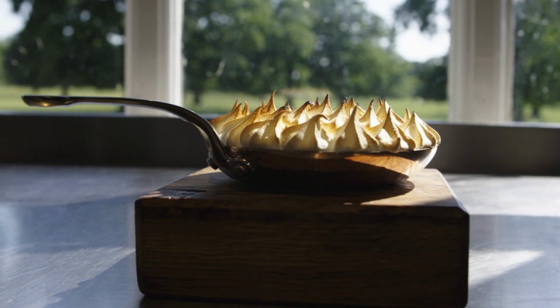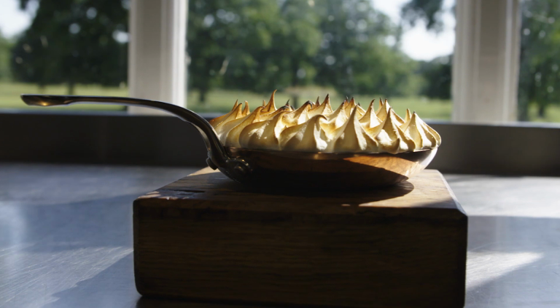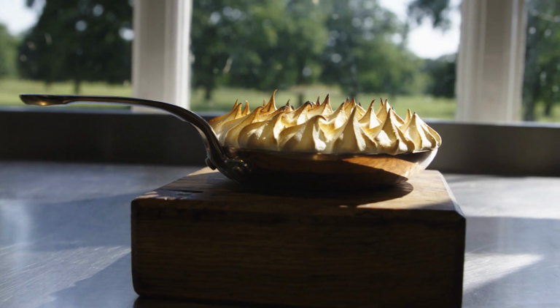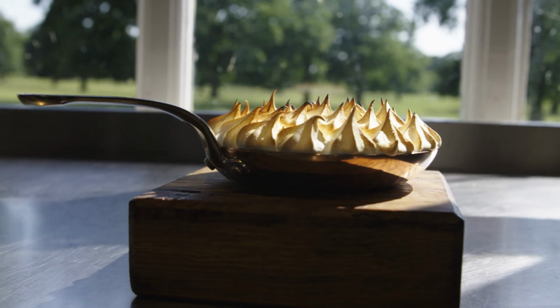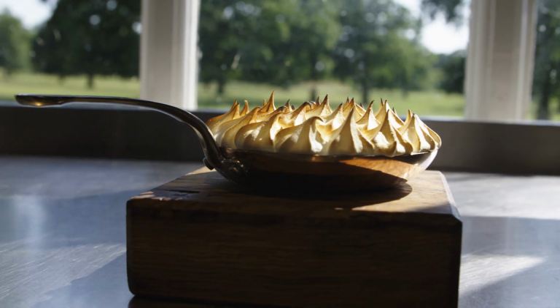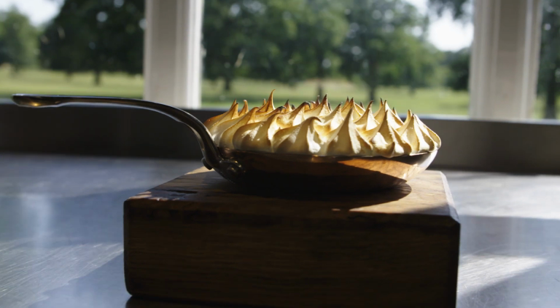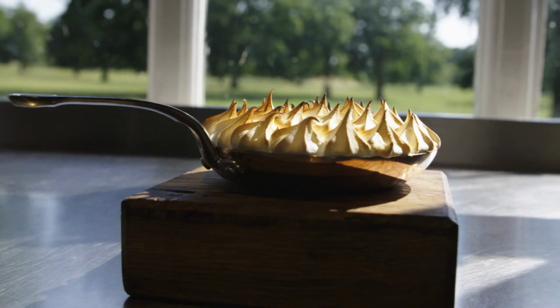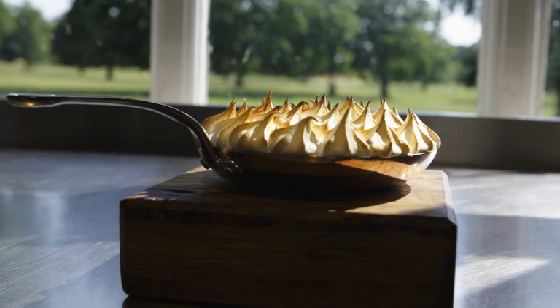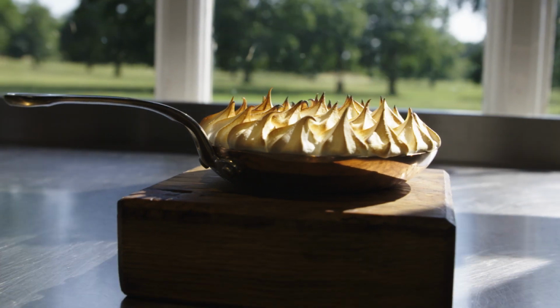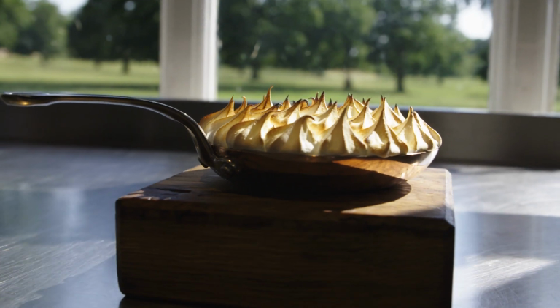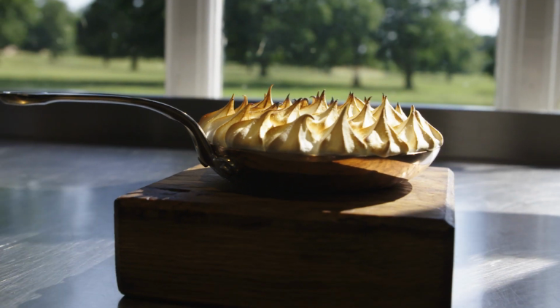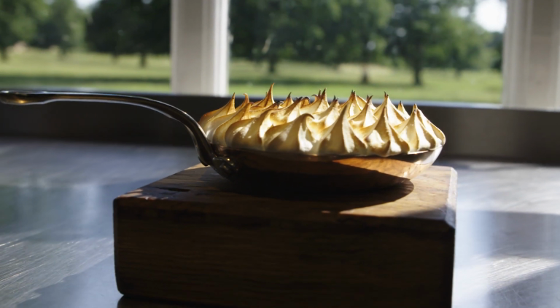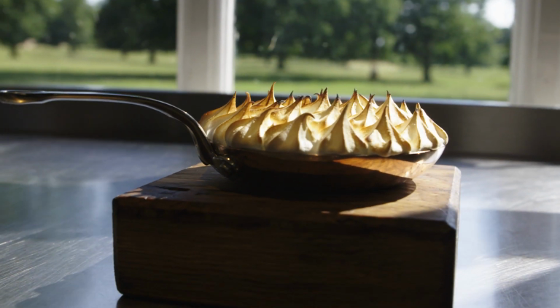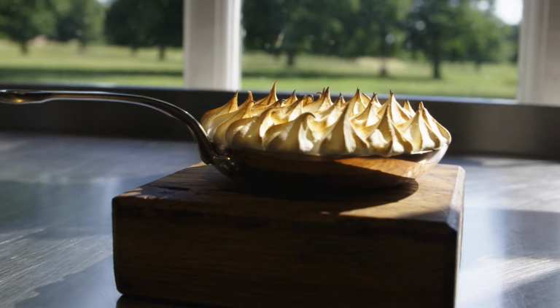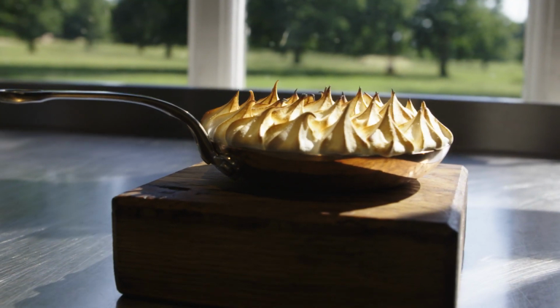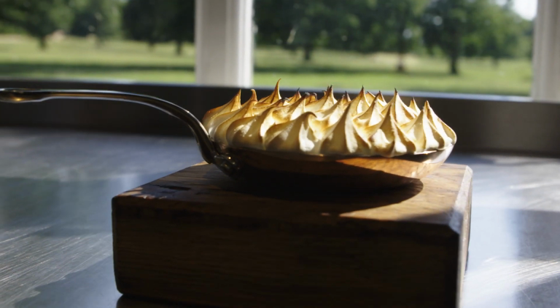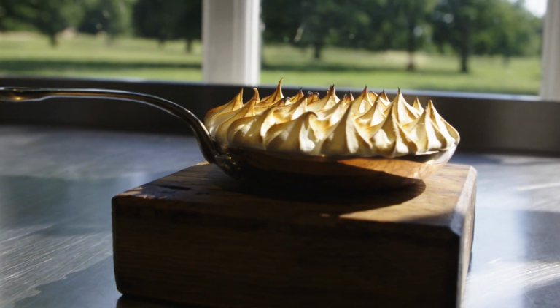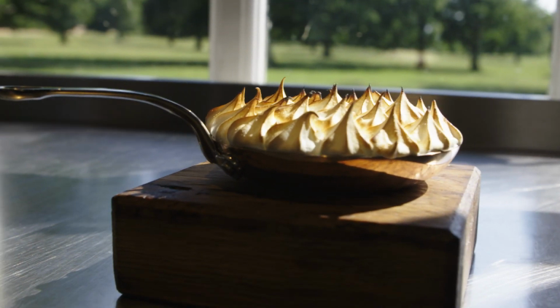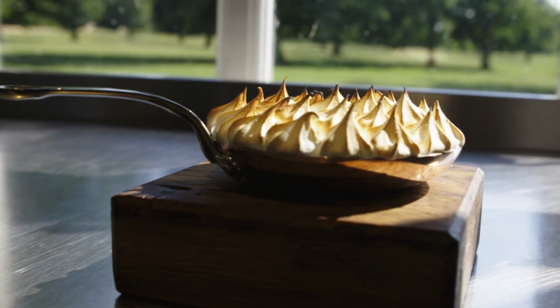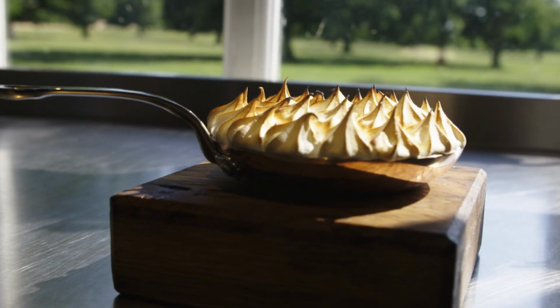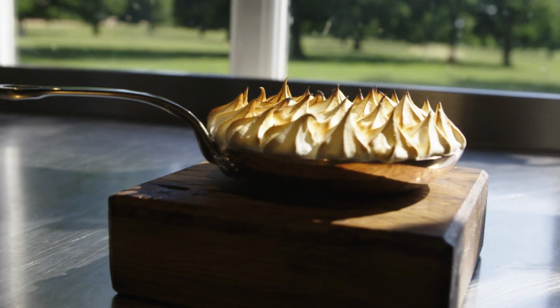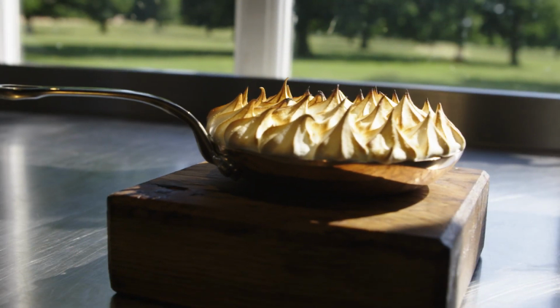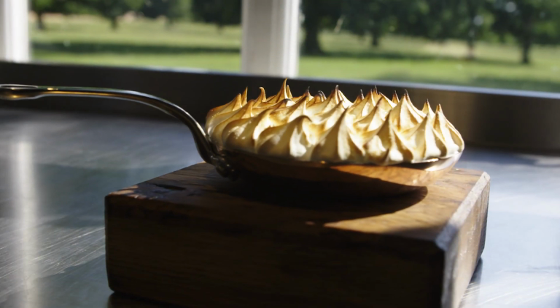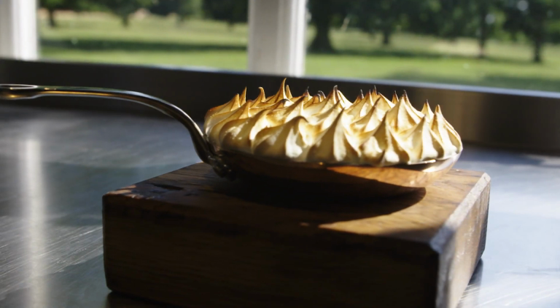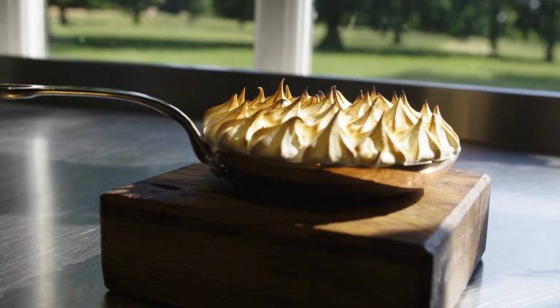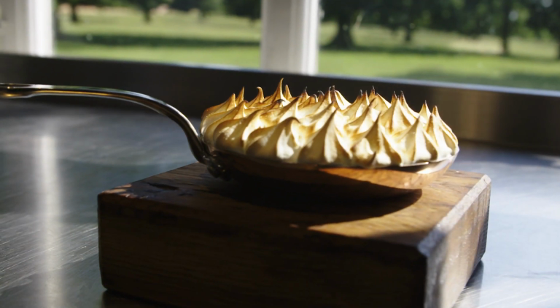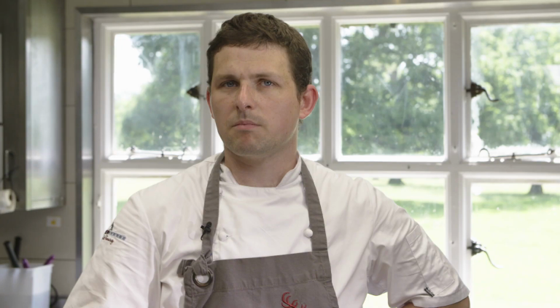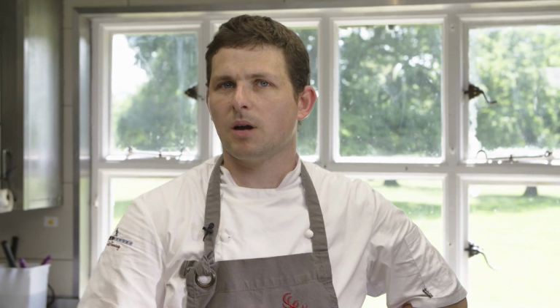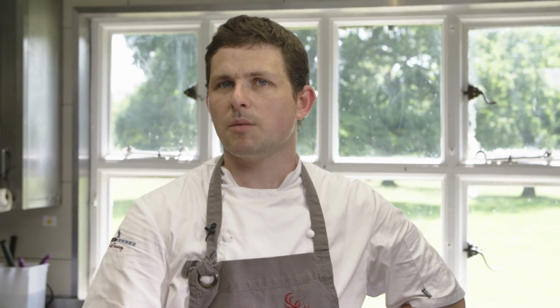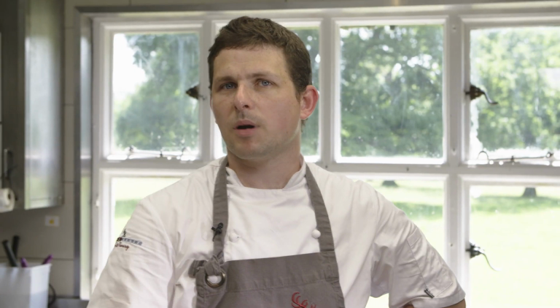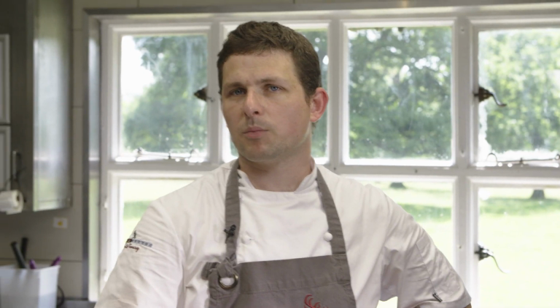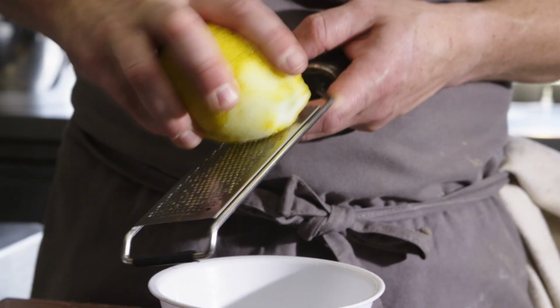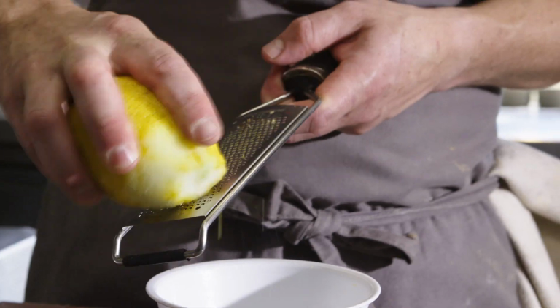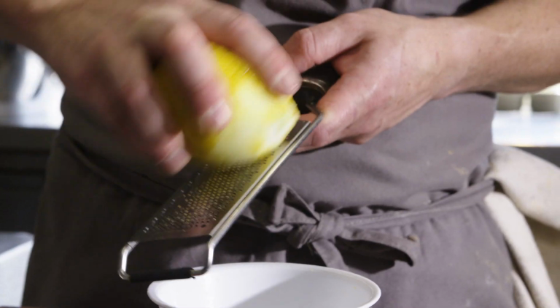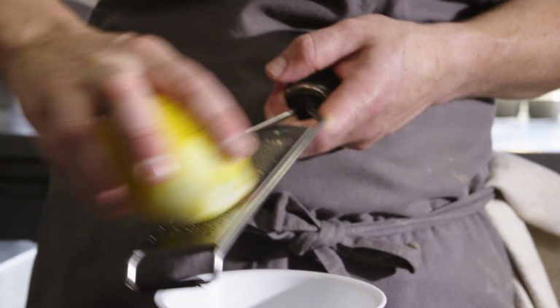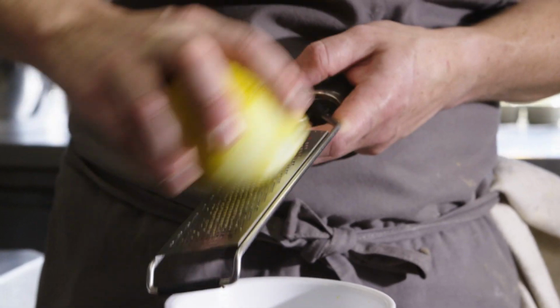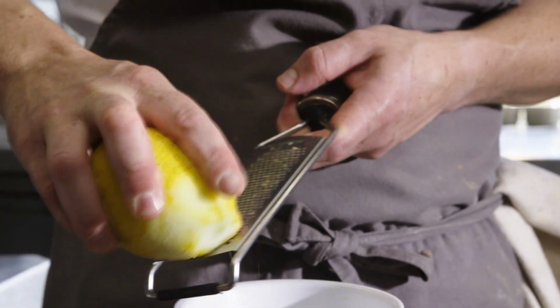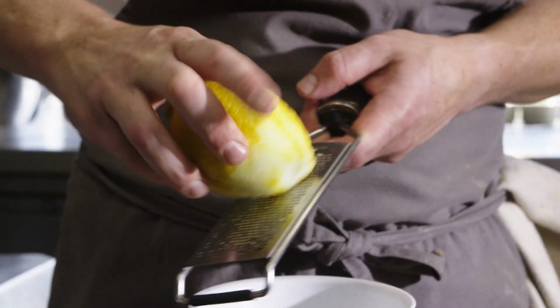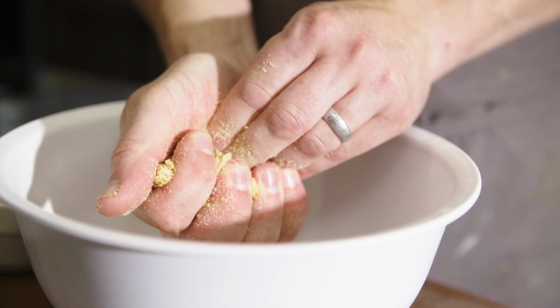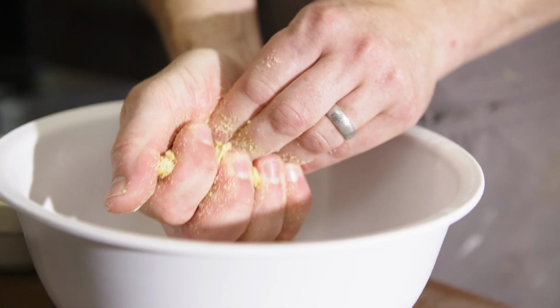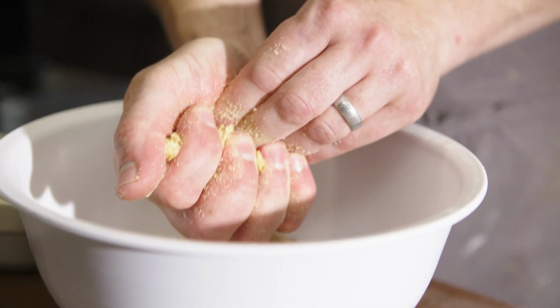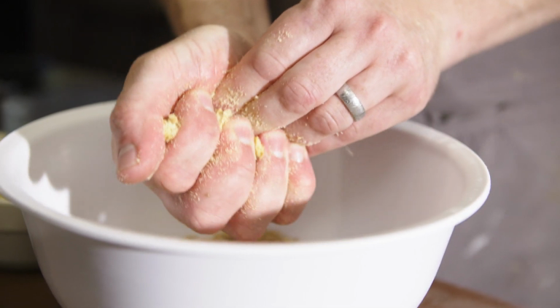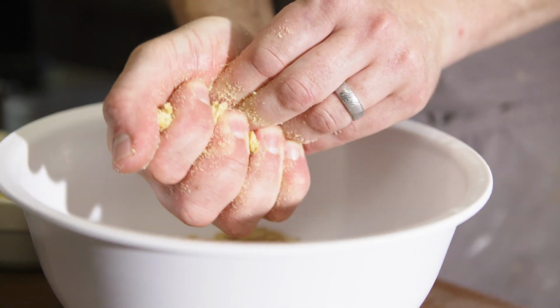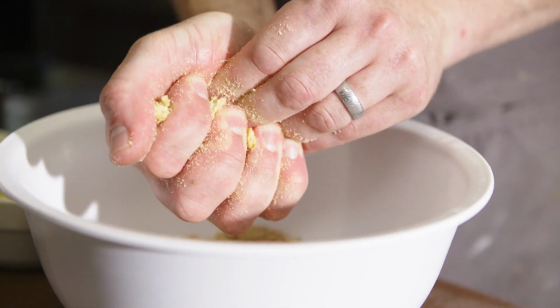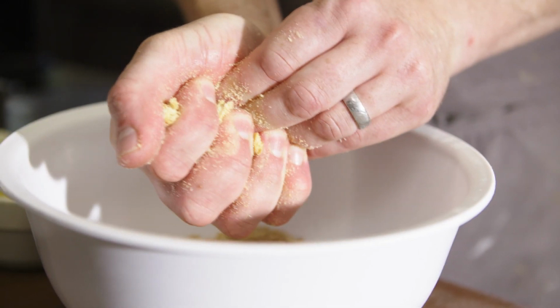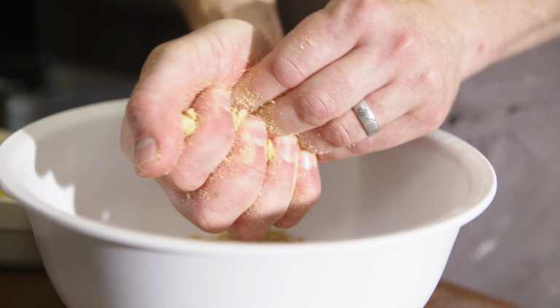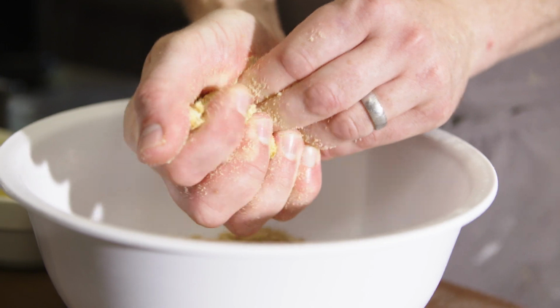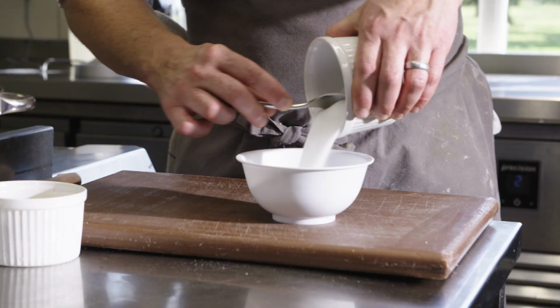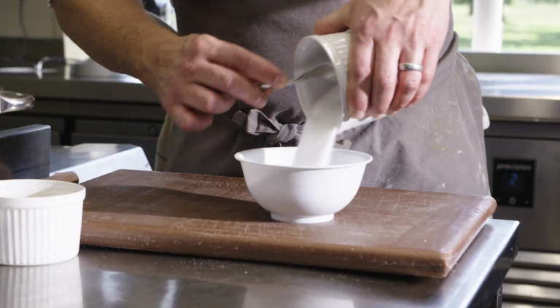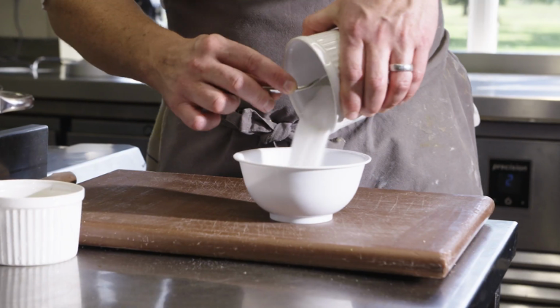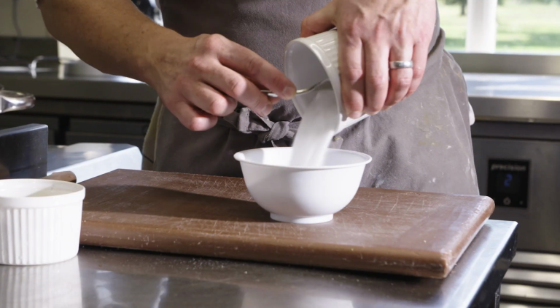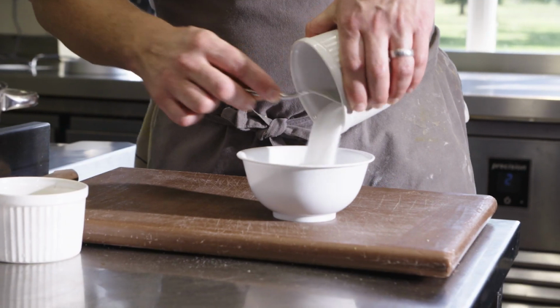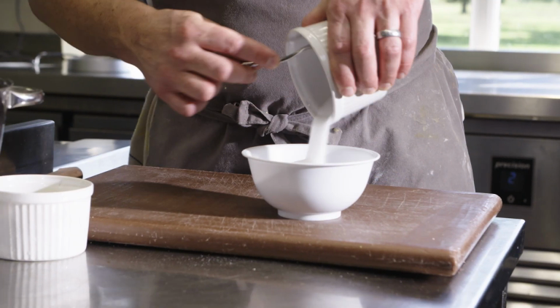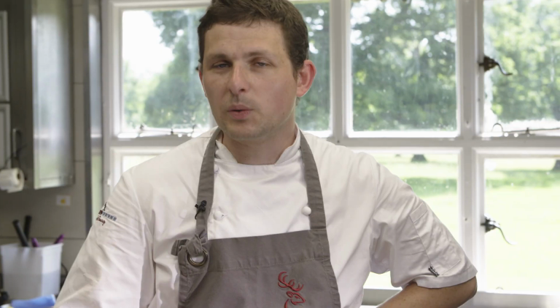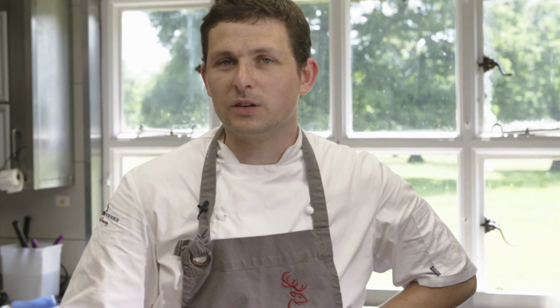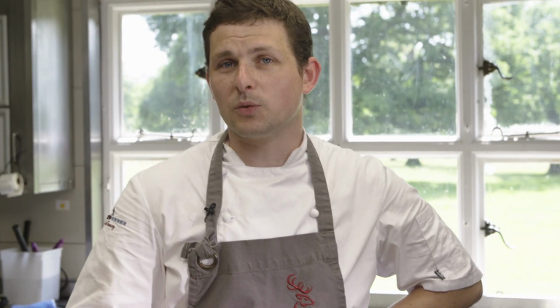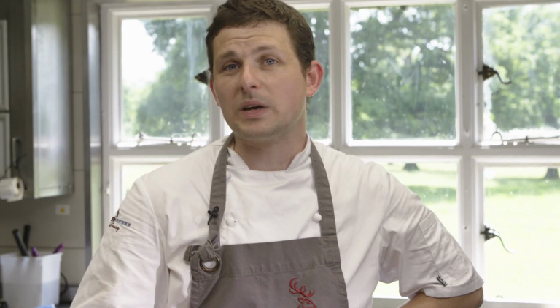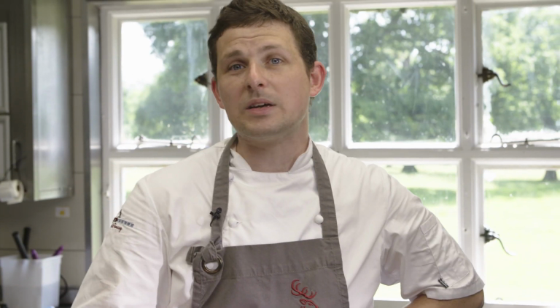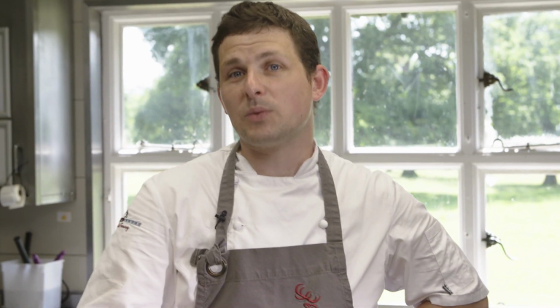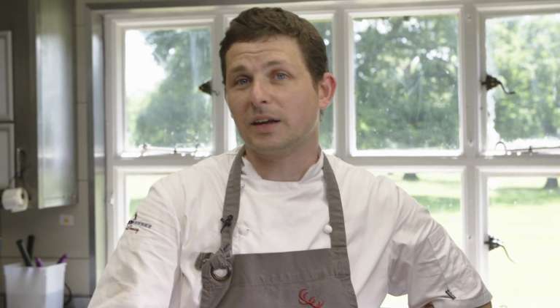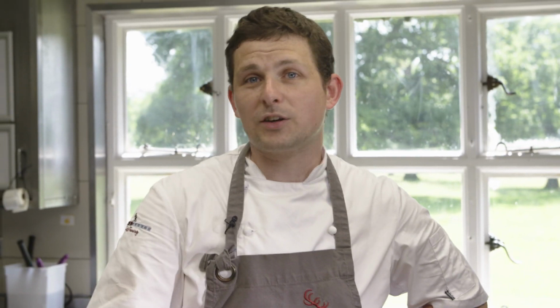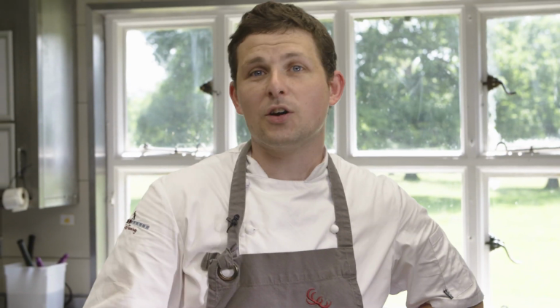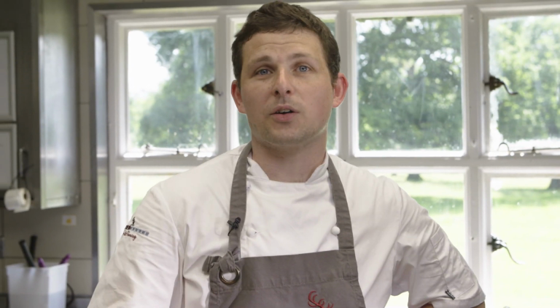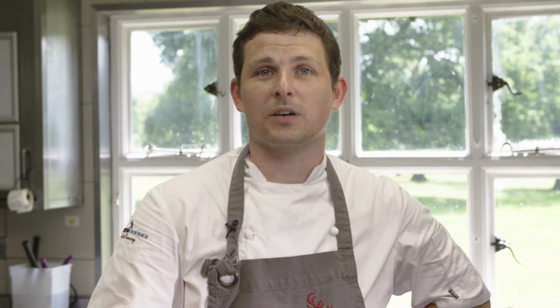What we're going to do today is a lemon meringue pie. My mum cooked all the time apart from on Sunday dinners. If we wanted to eat, we had to cook.